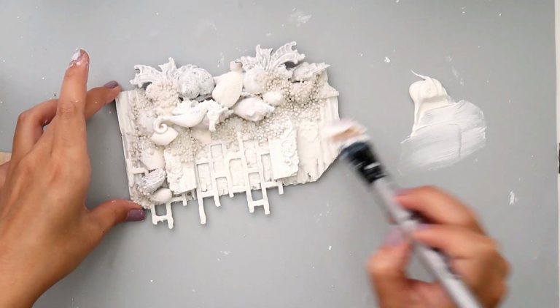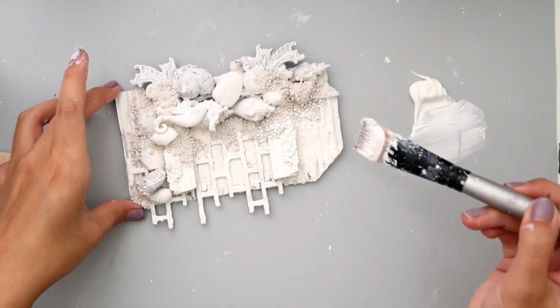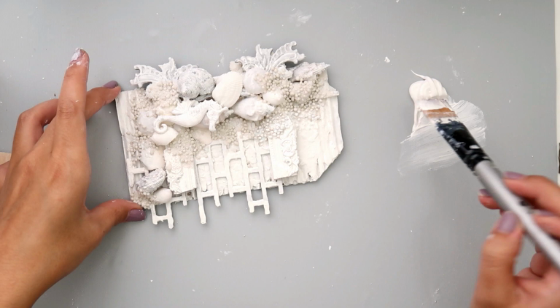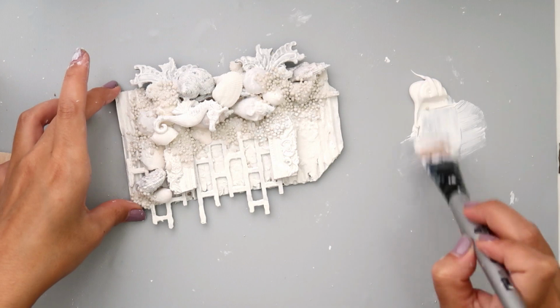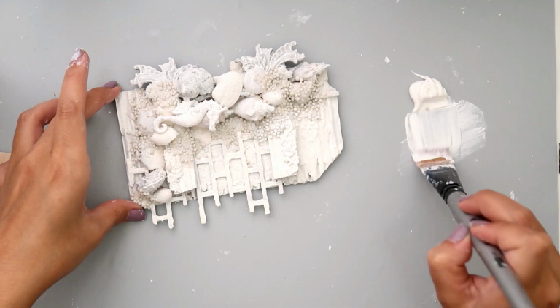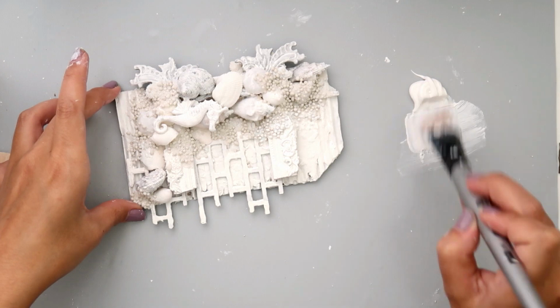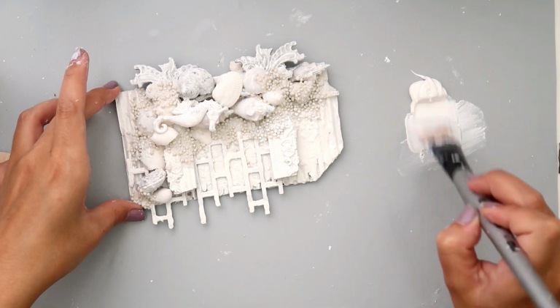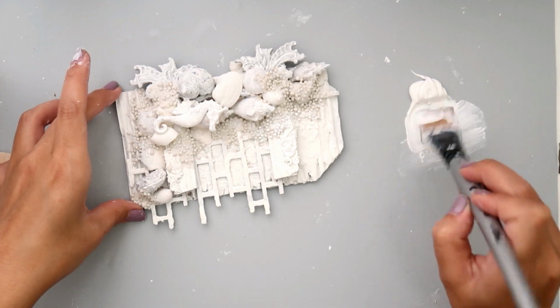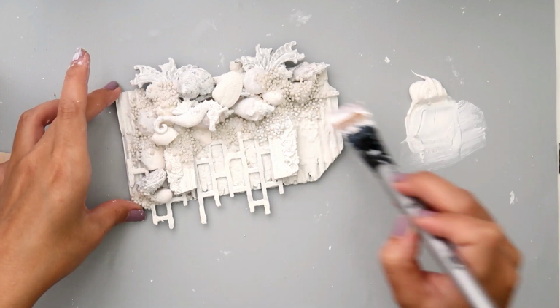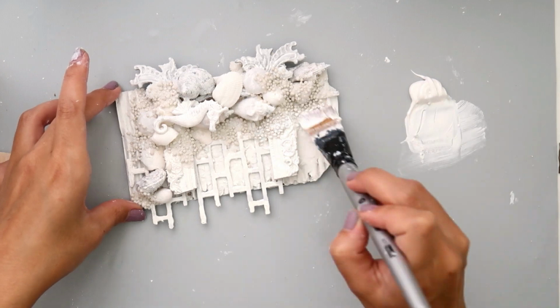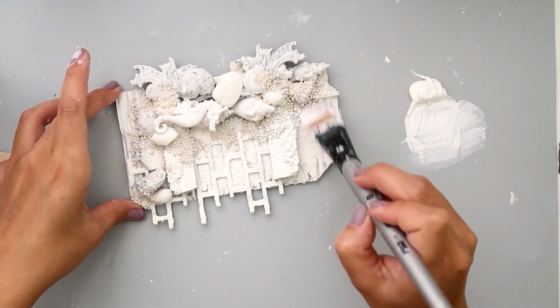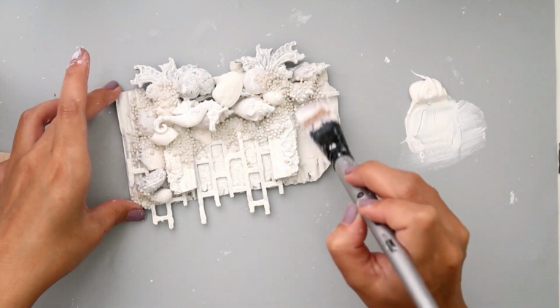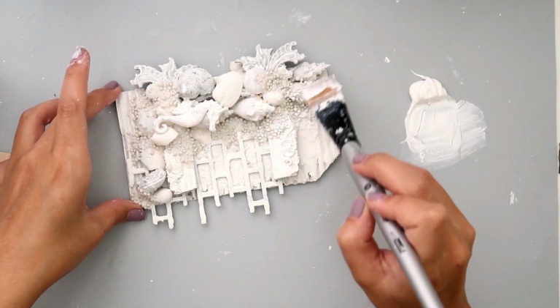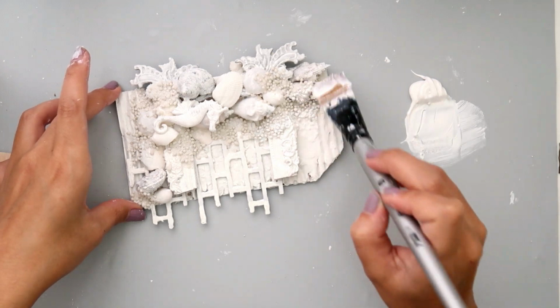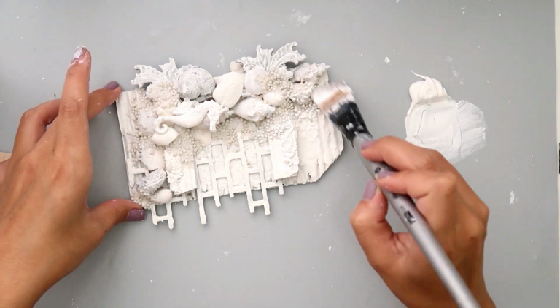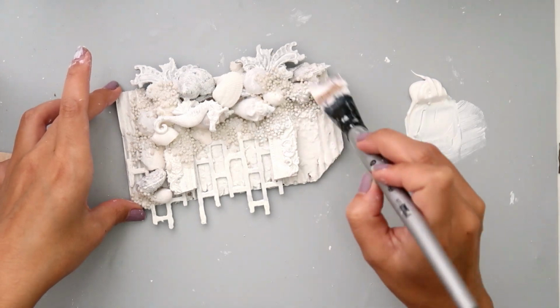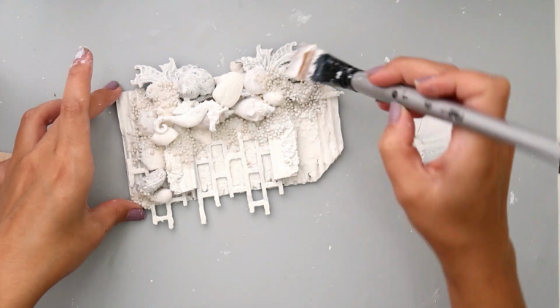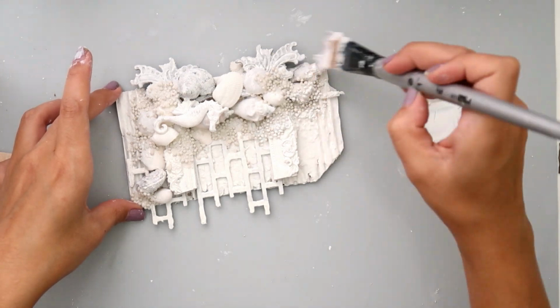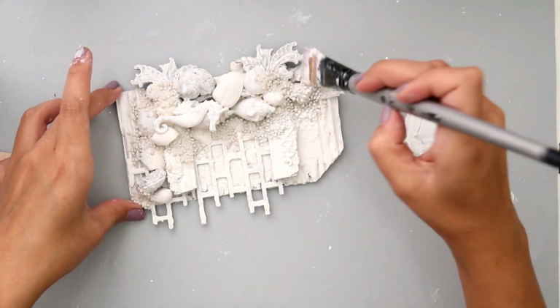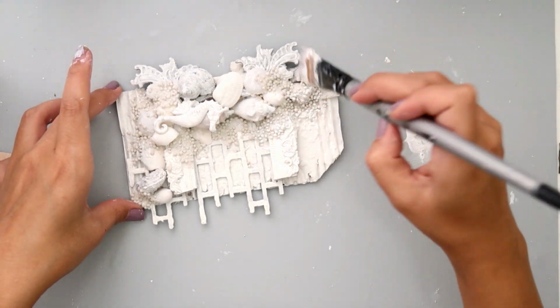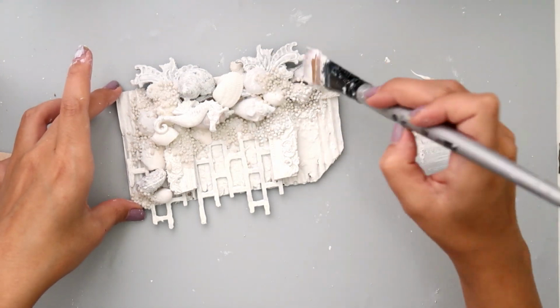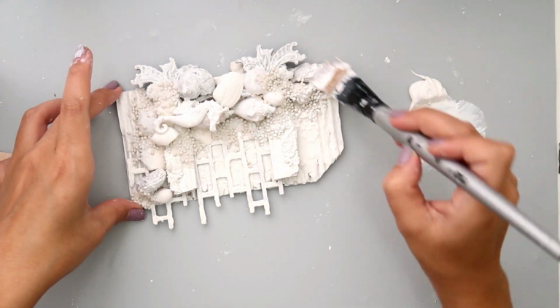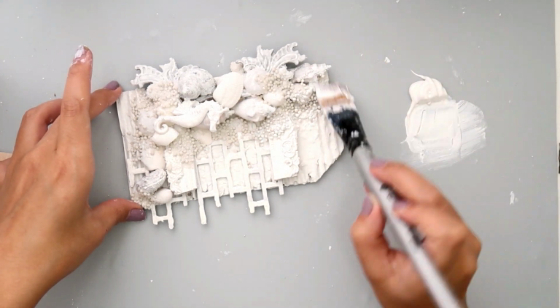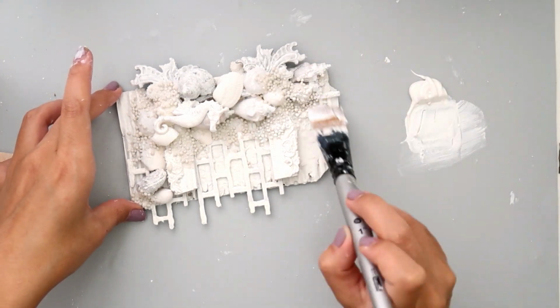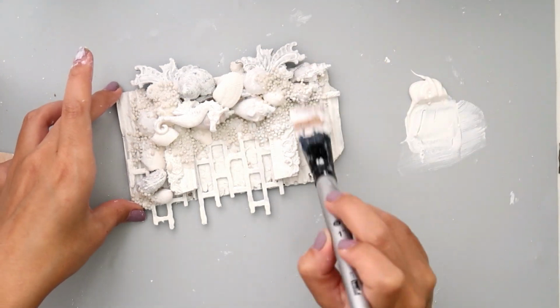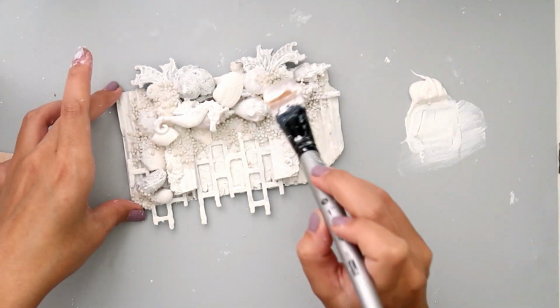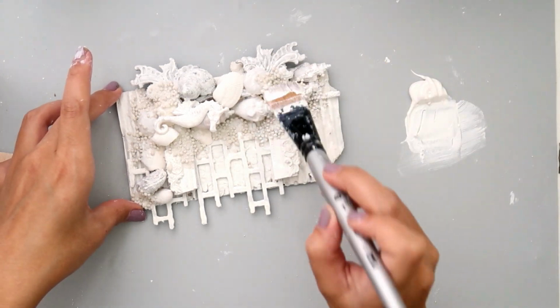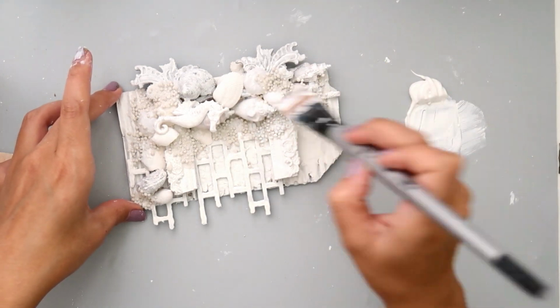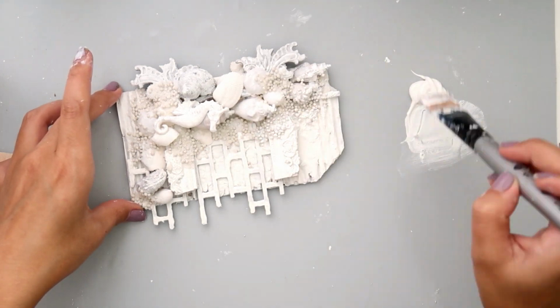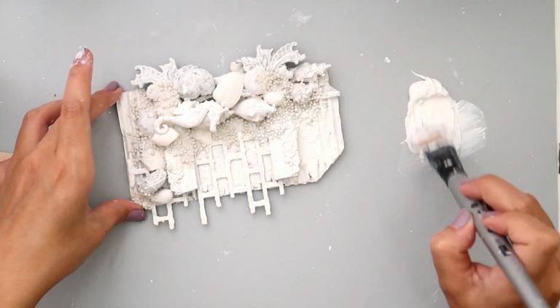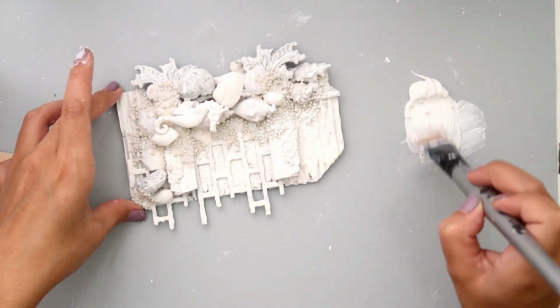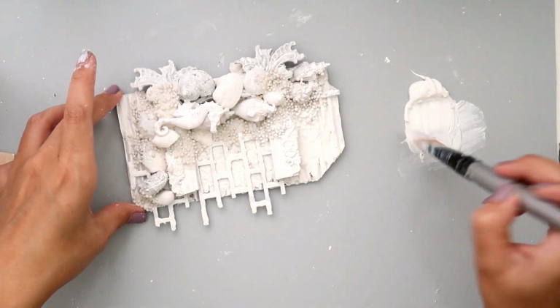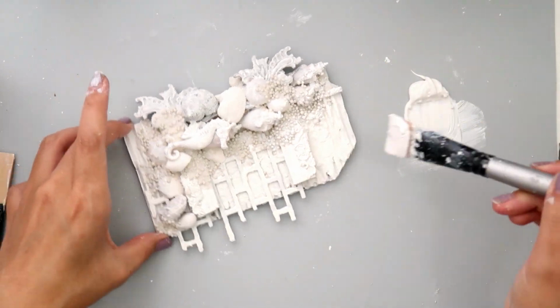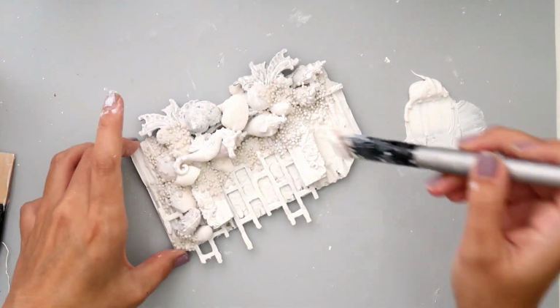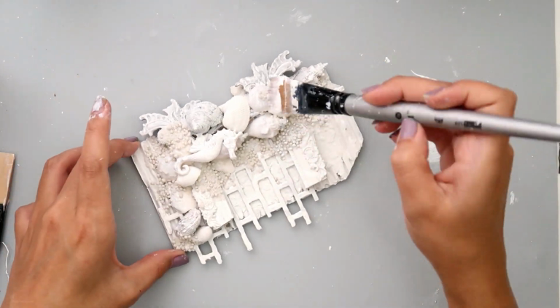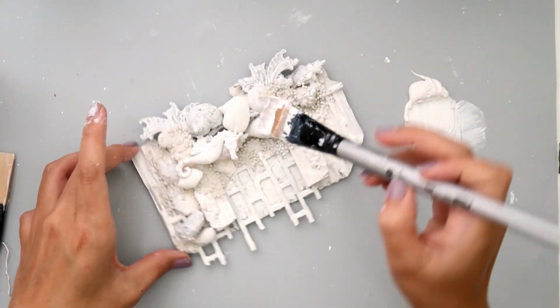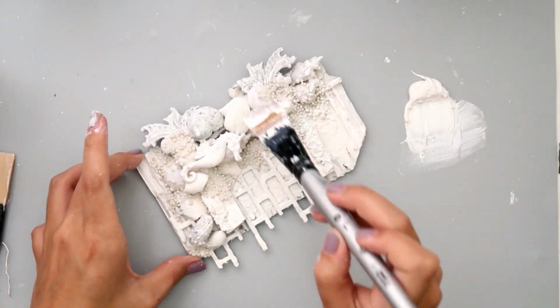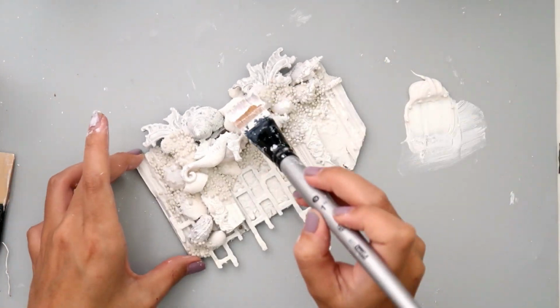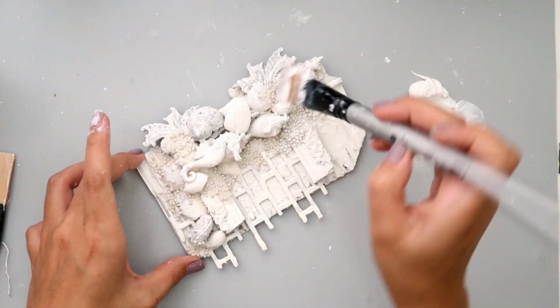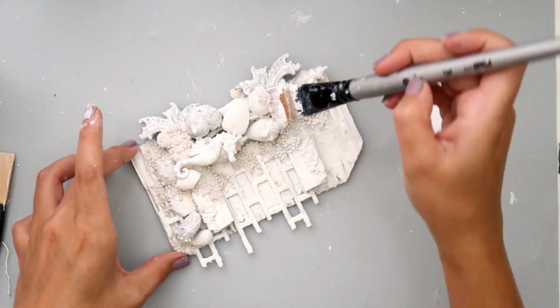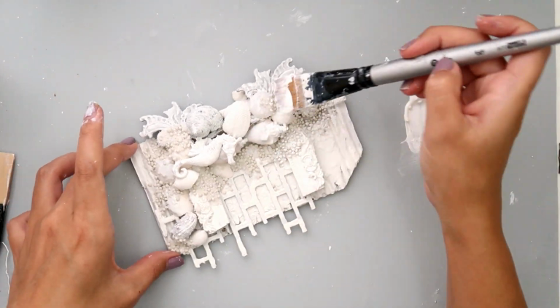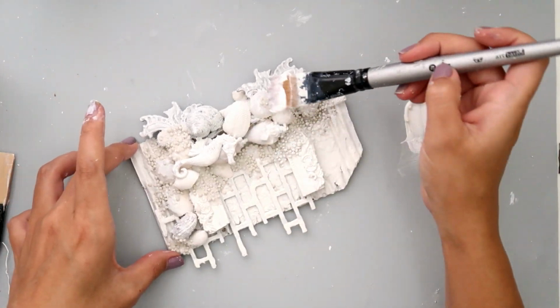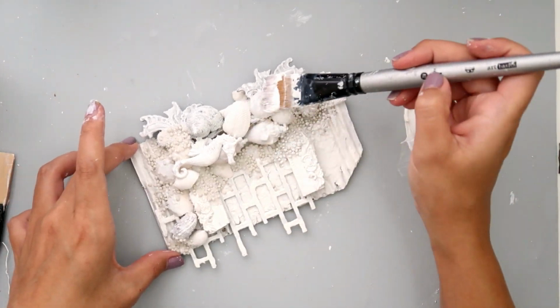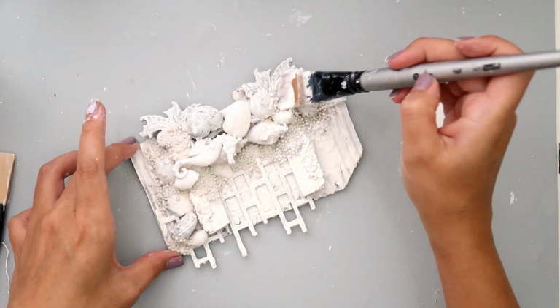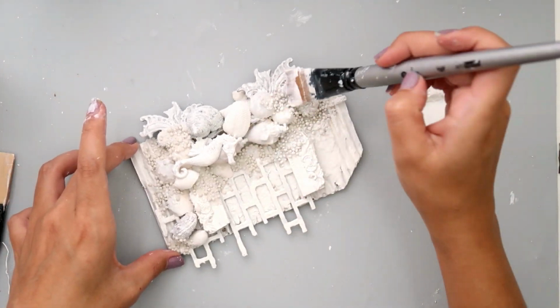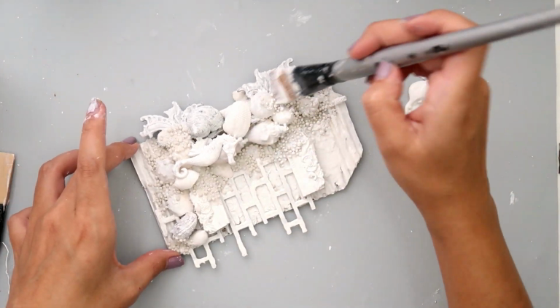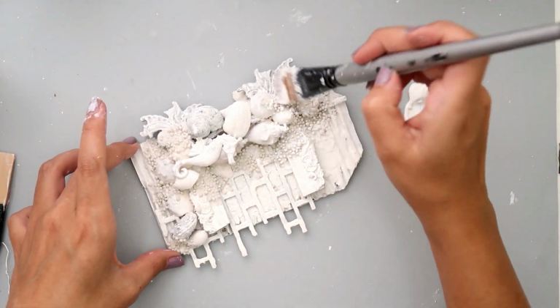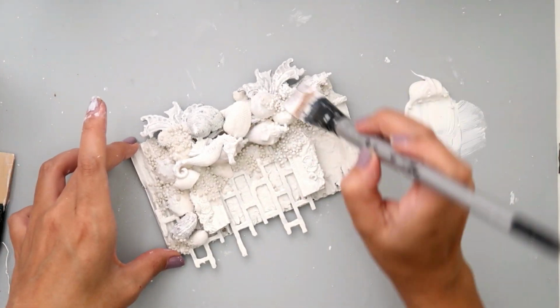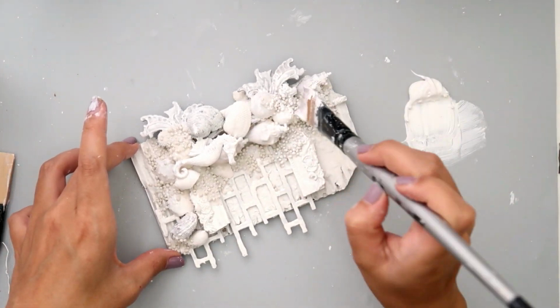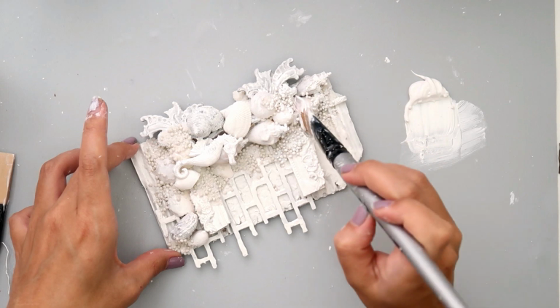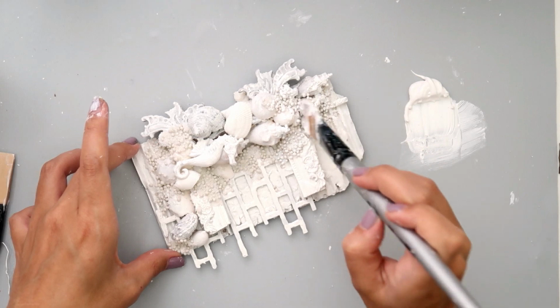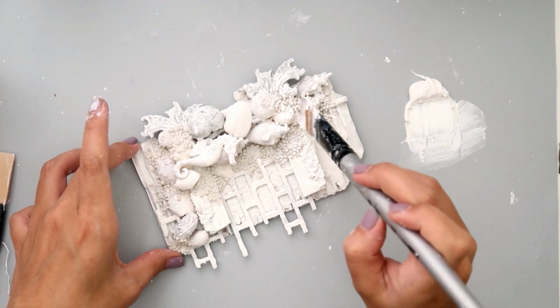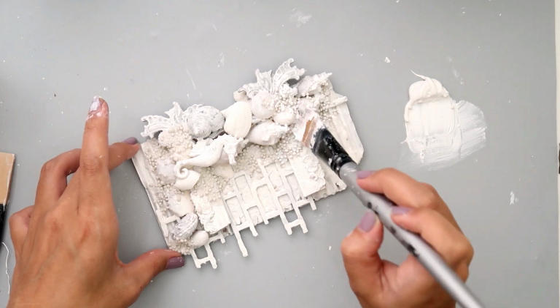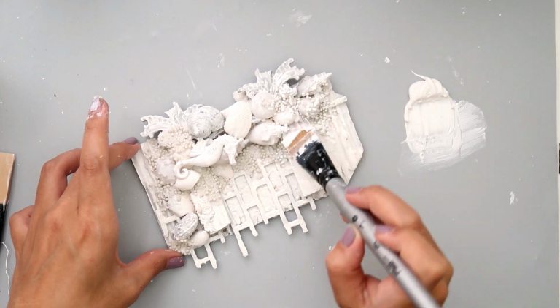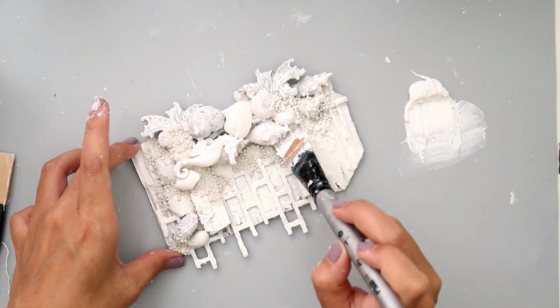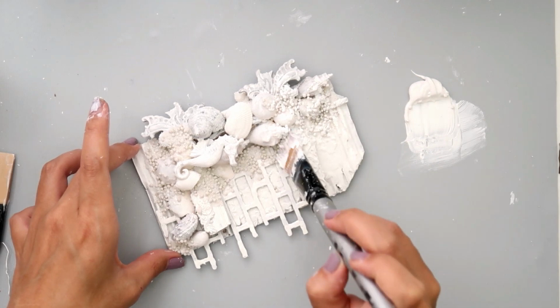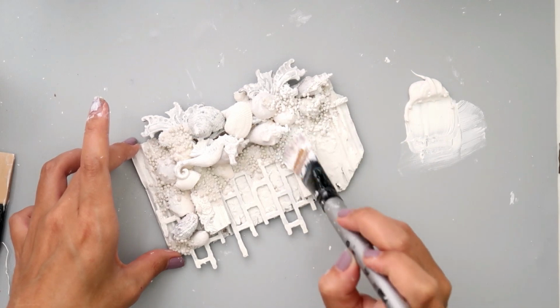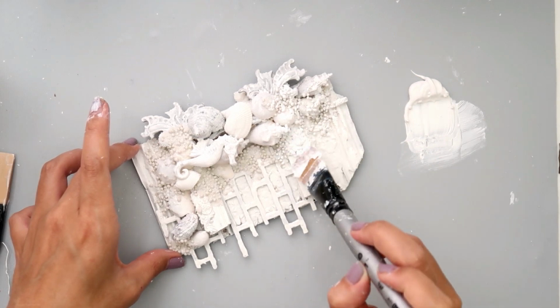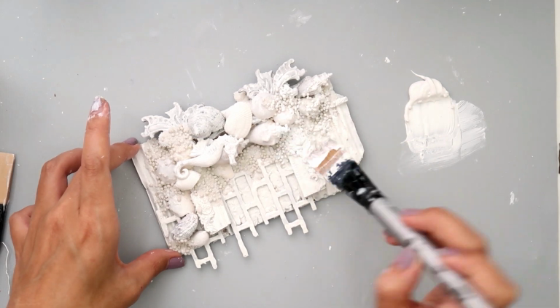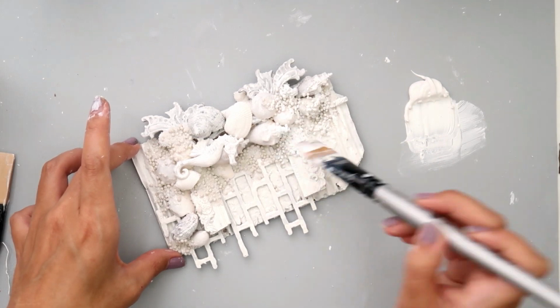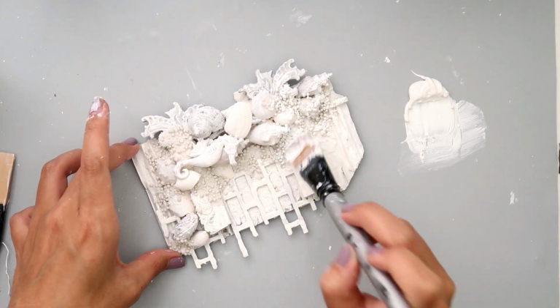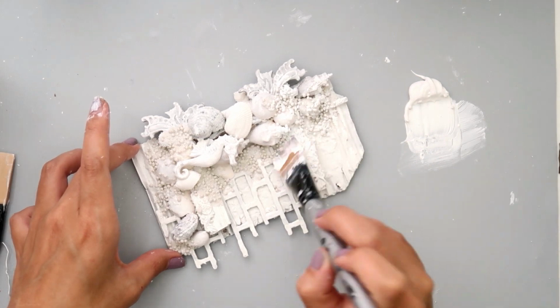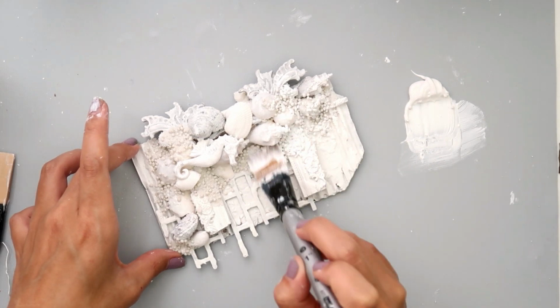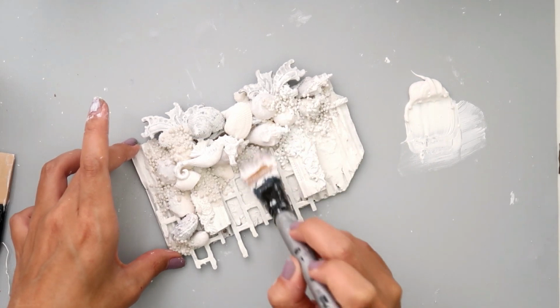After the 3D matte gel dries I'm going to just add a light coat of gesso.